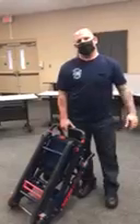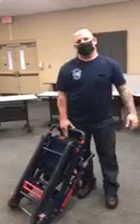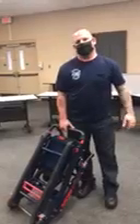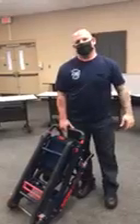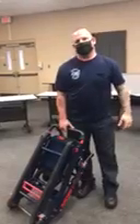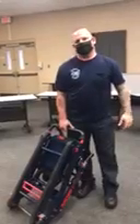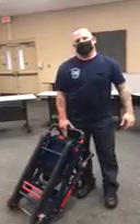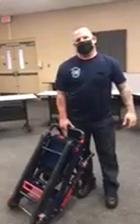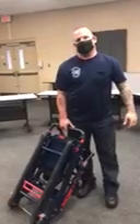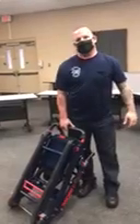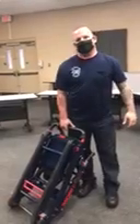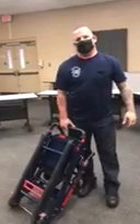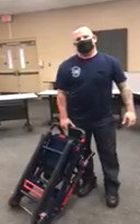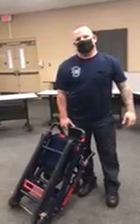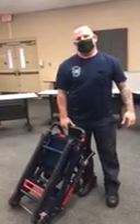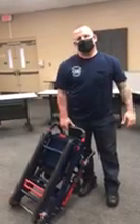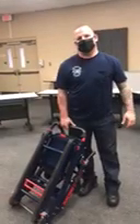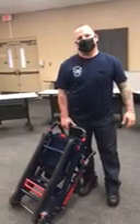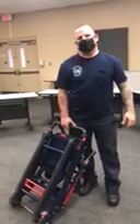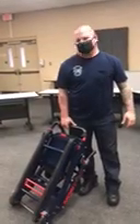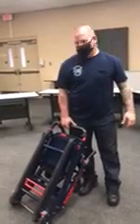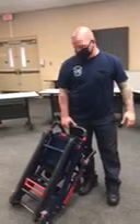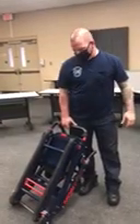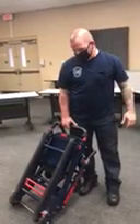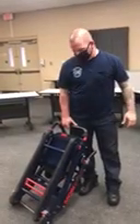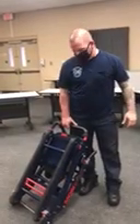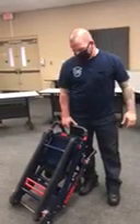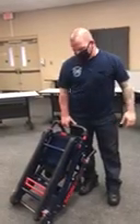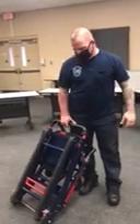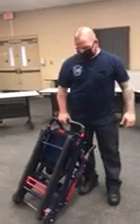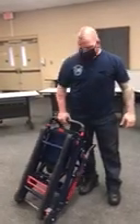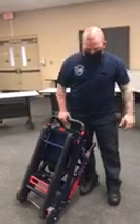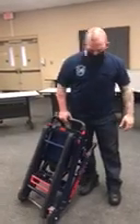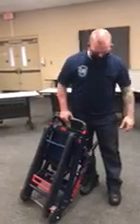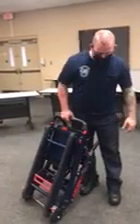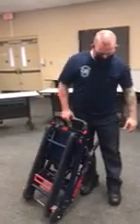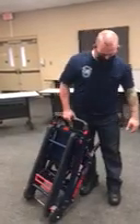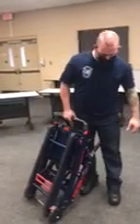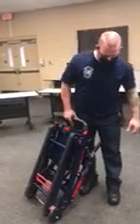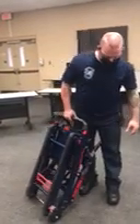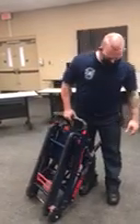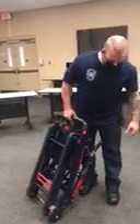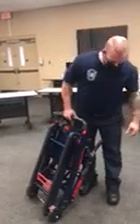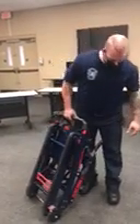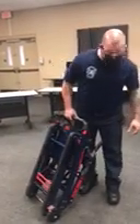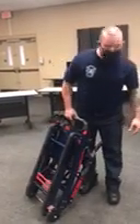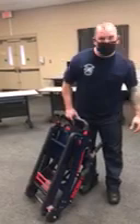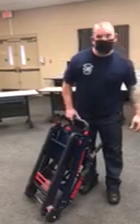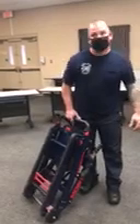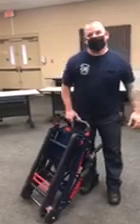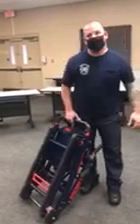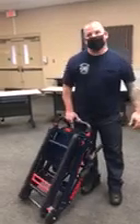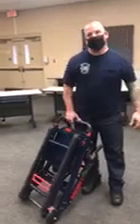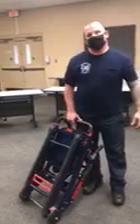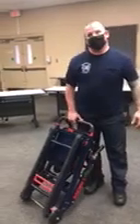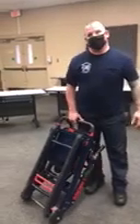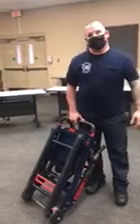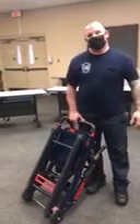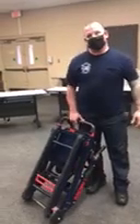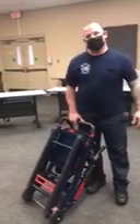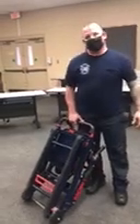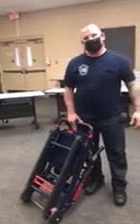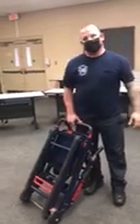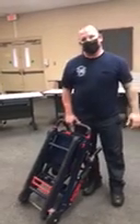This is Joe Toretto. He's going to be demonstrating the use of the Moby Evac Stair Chair.